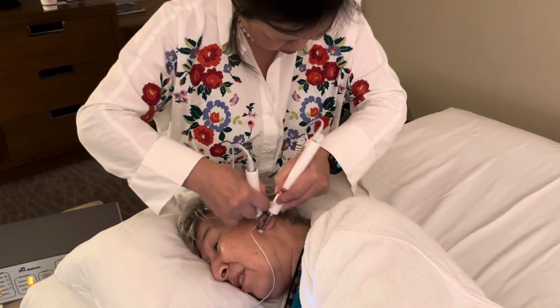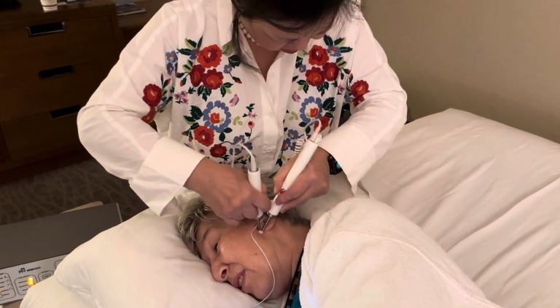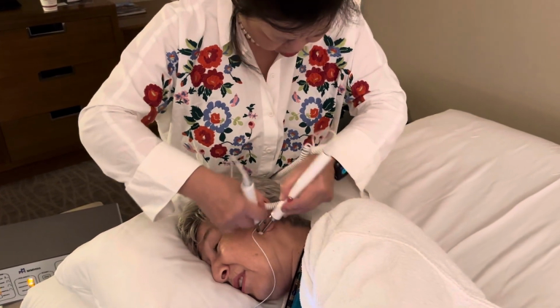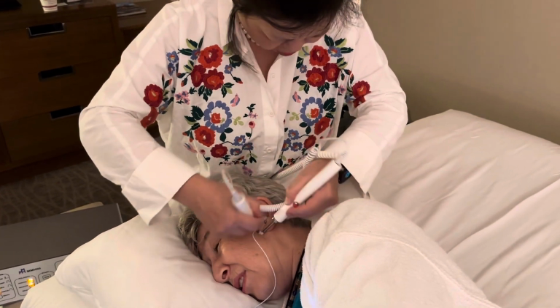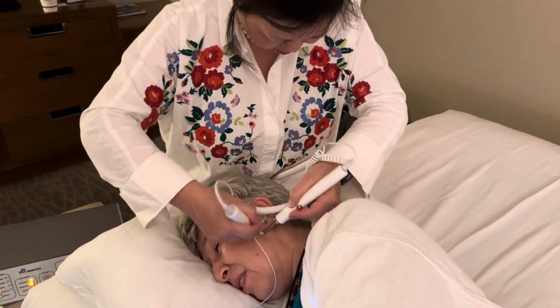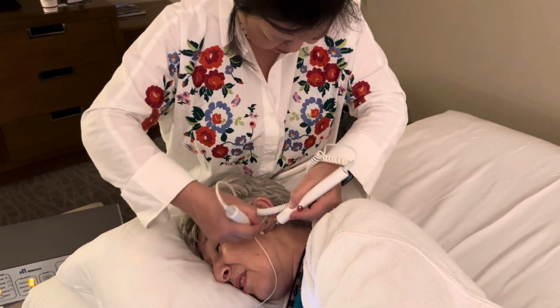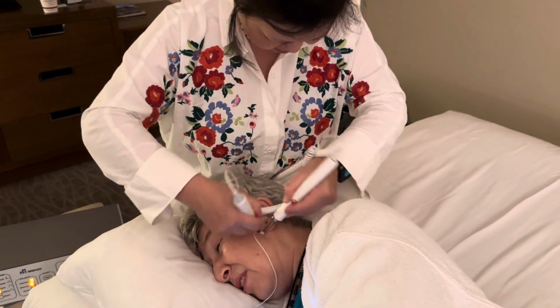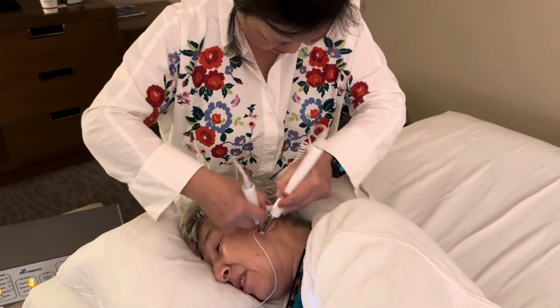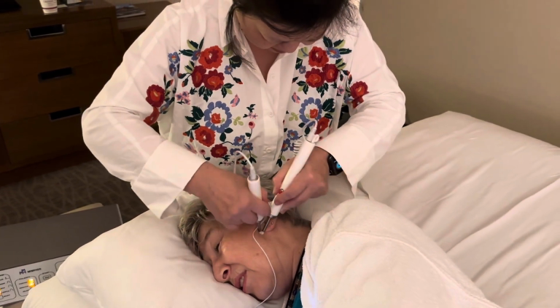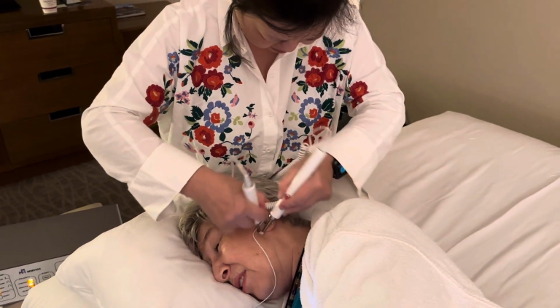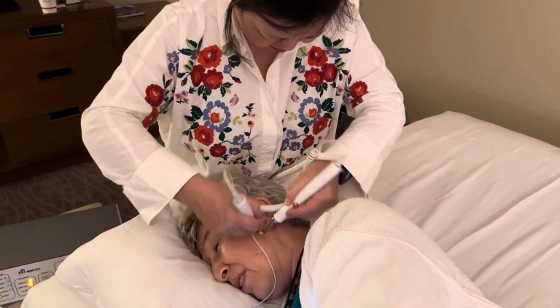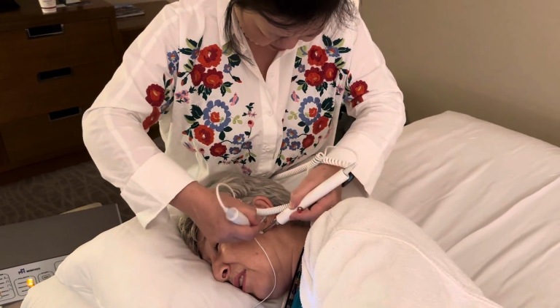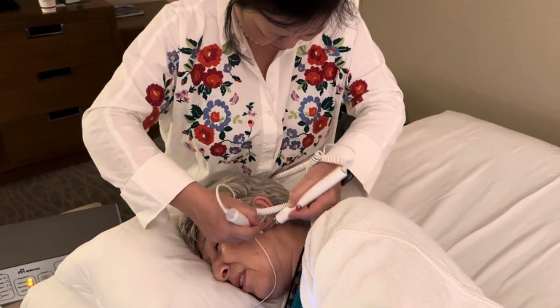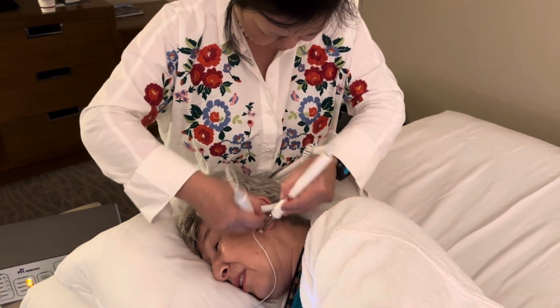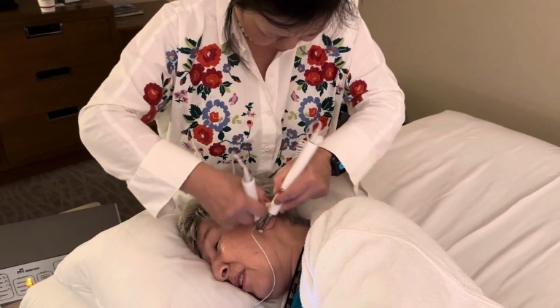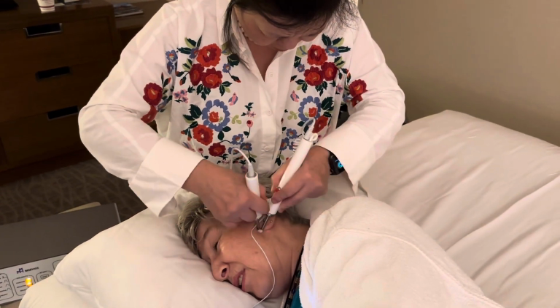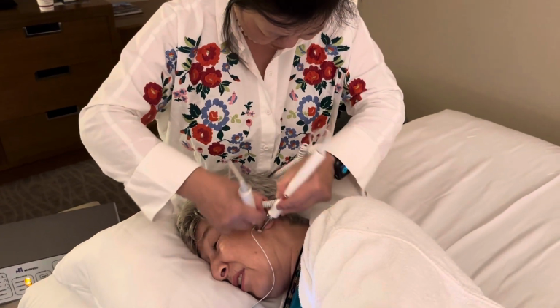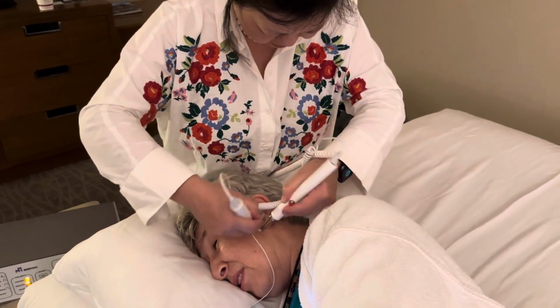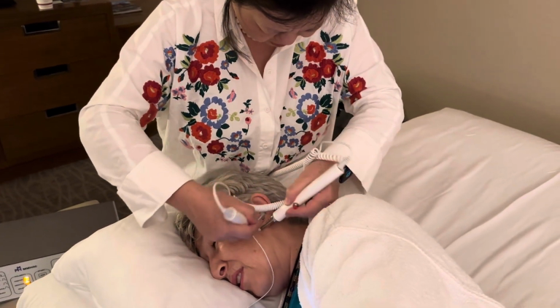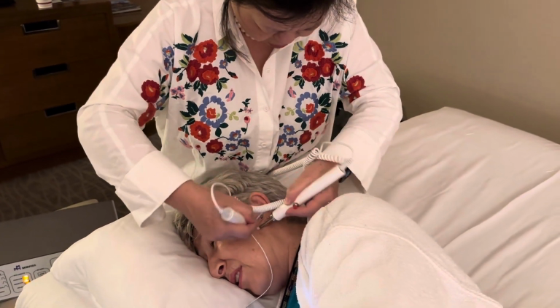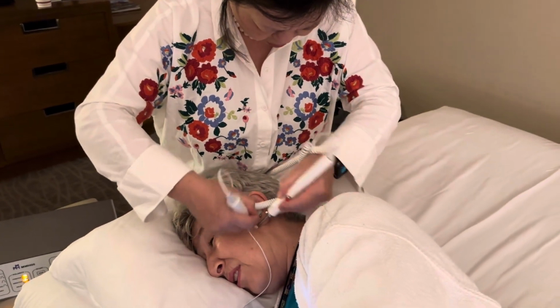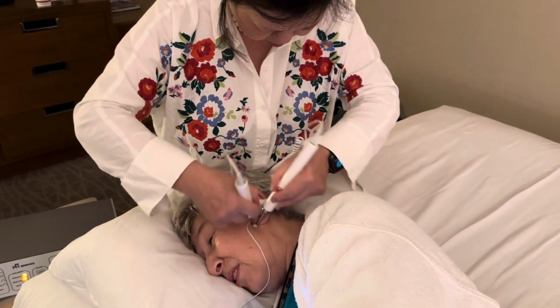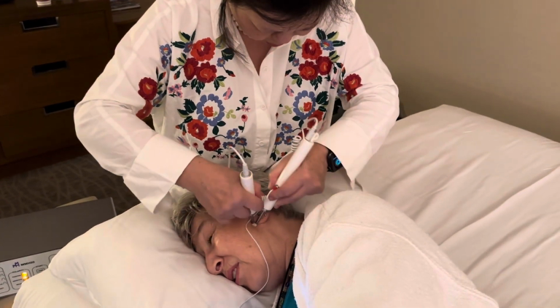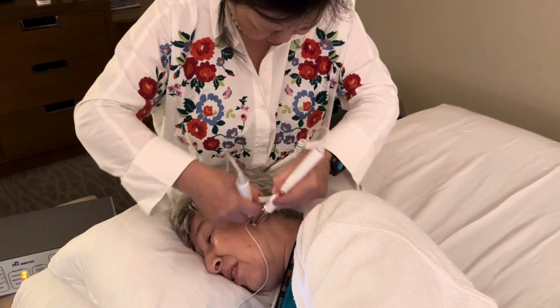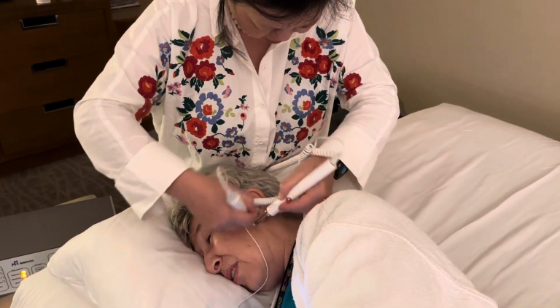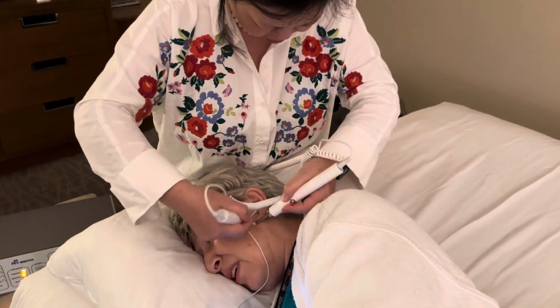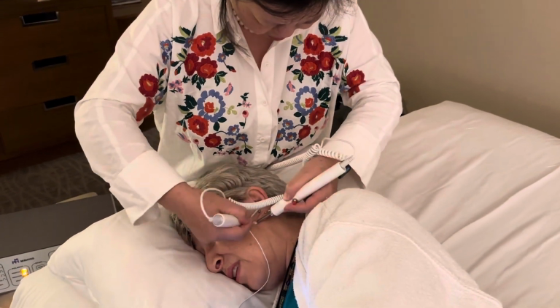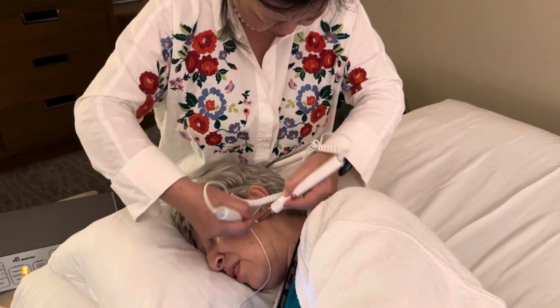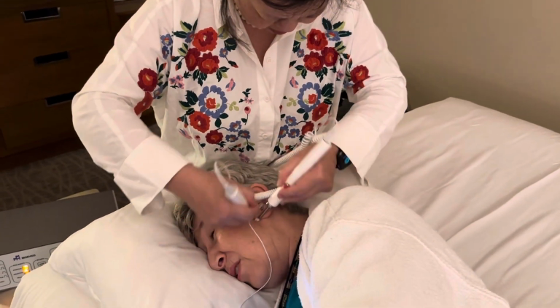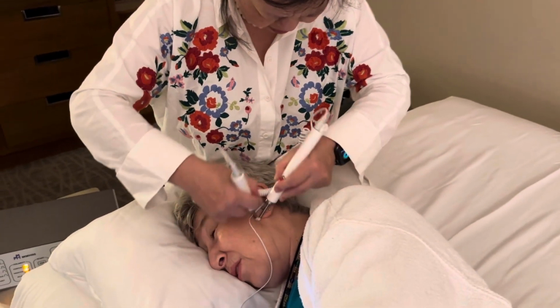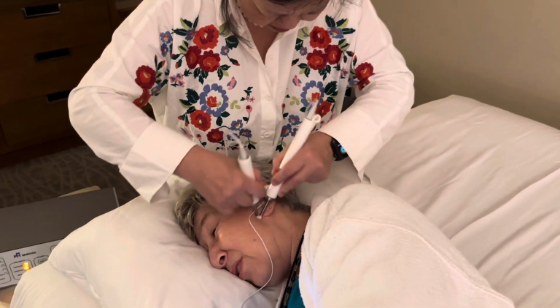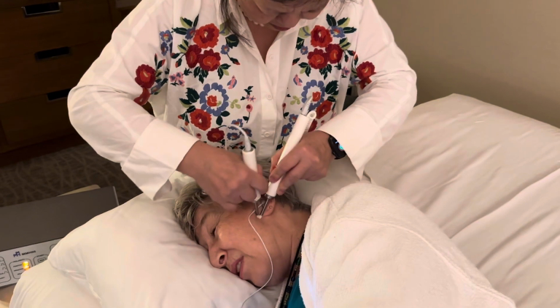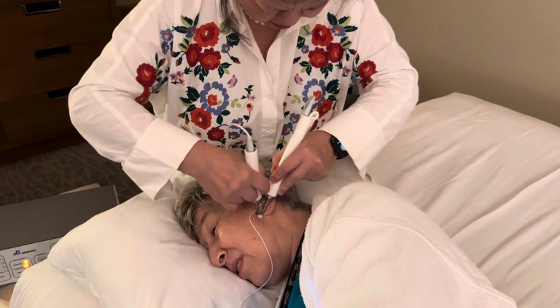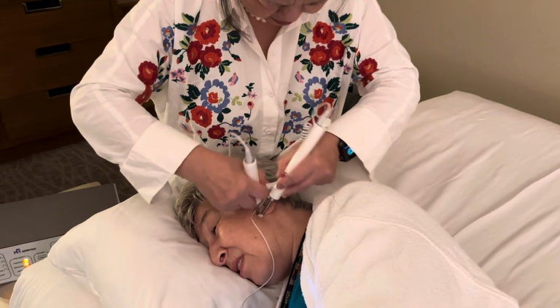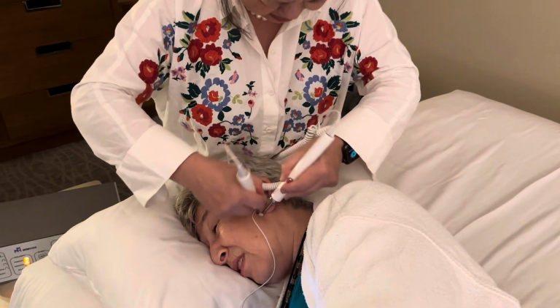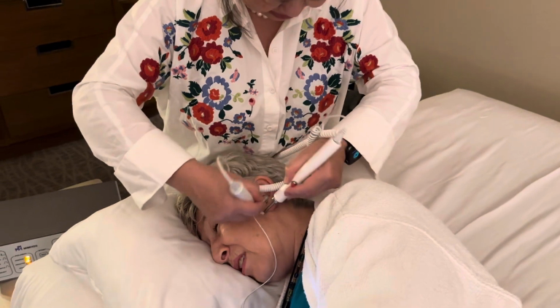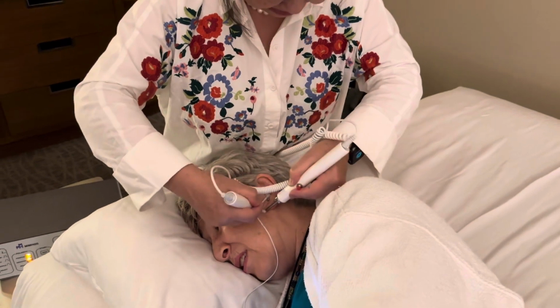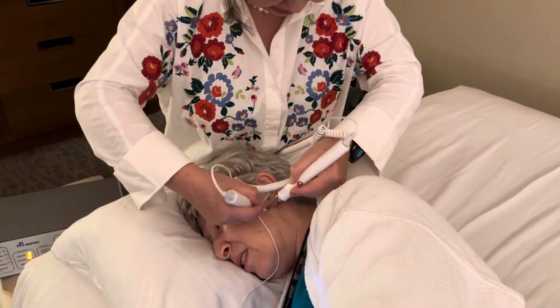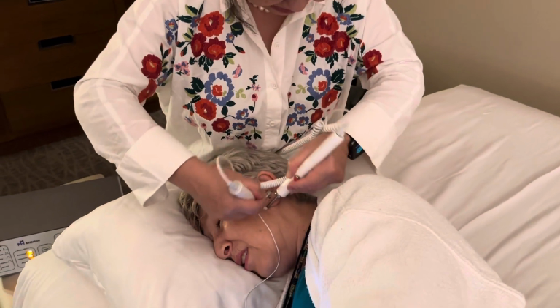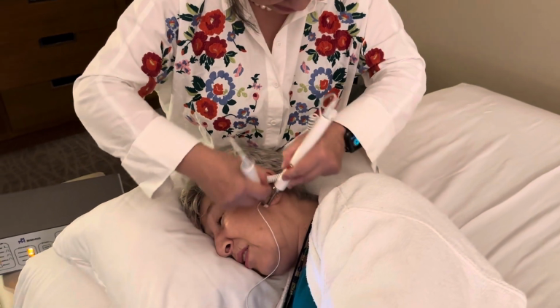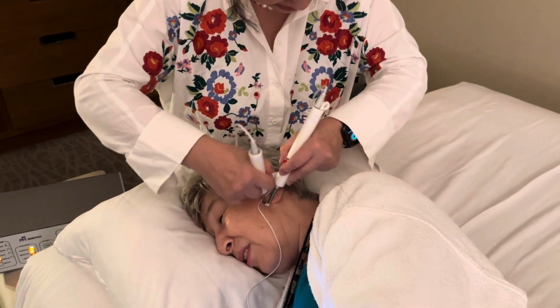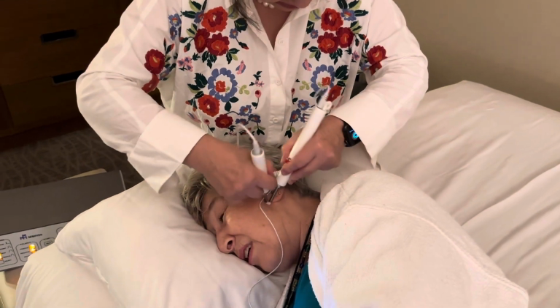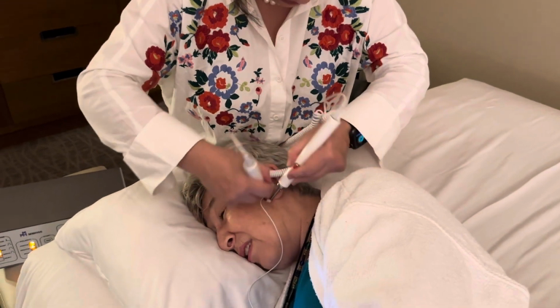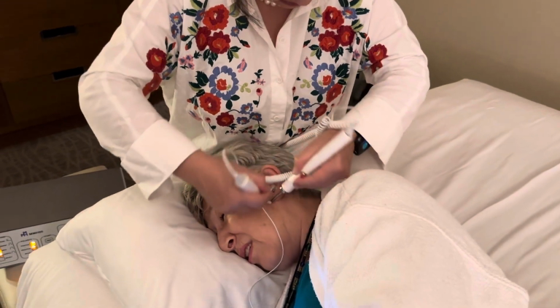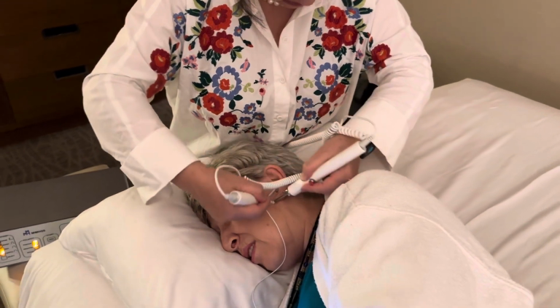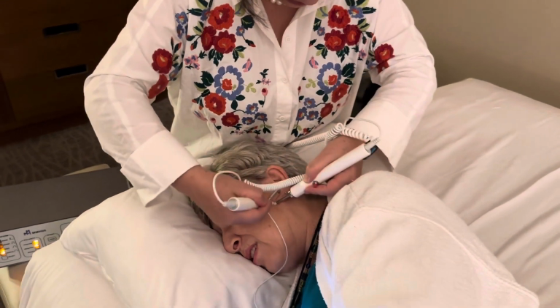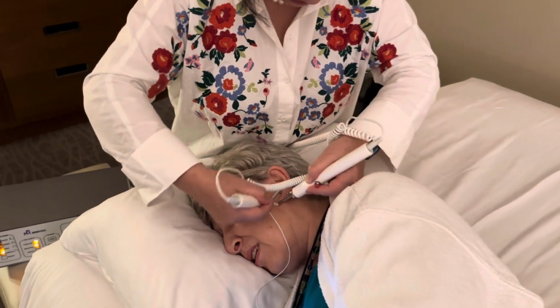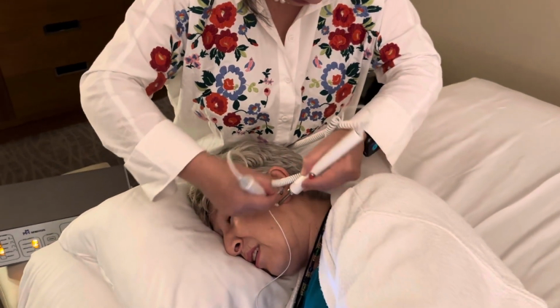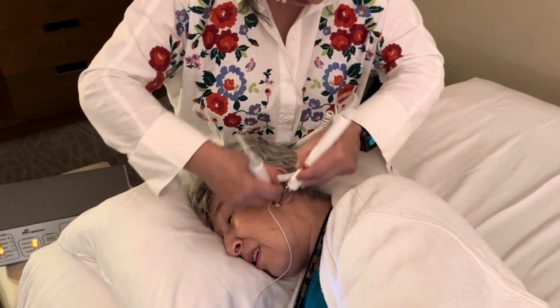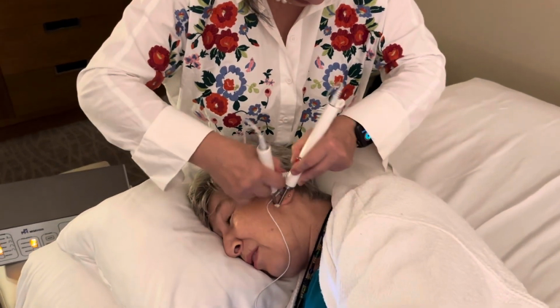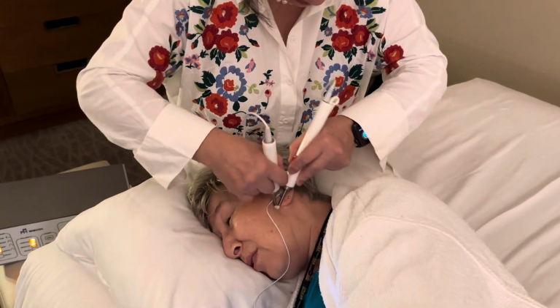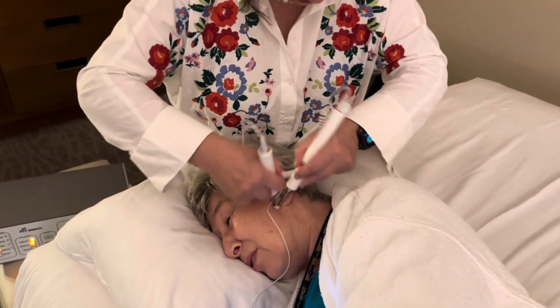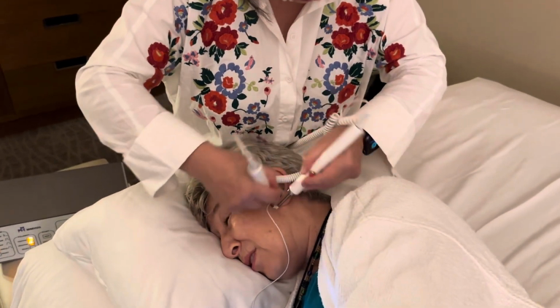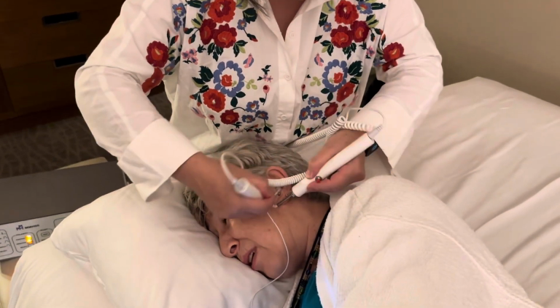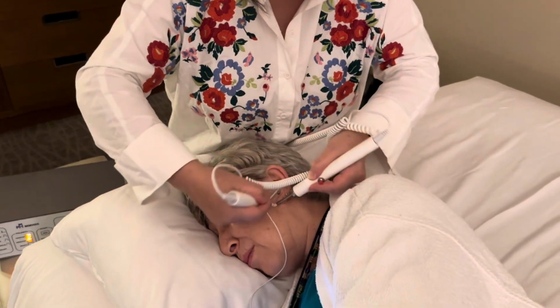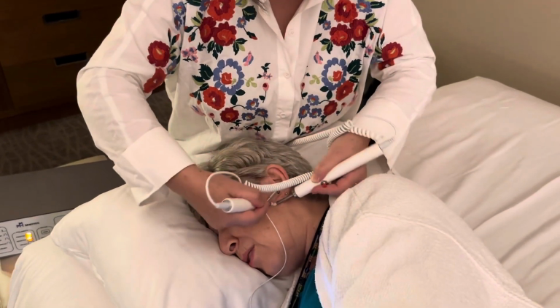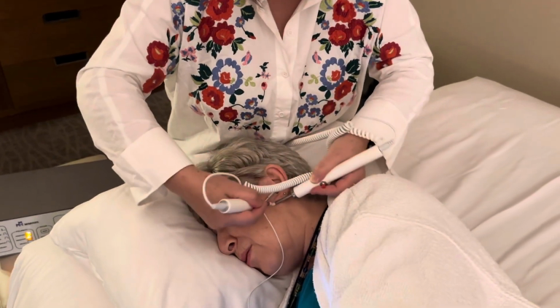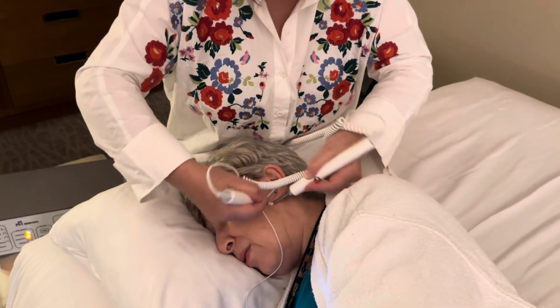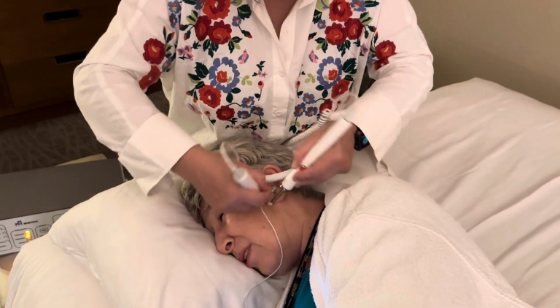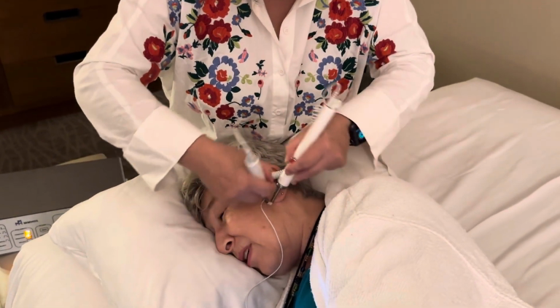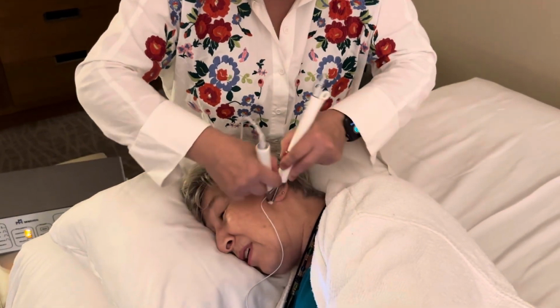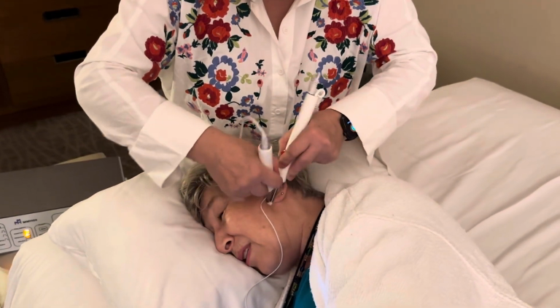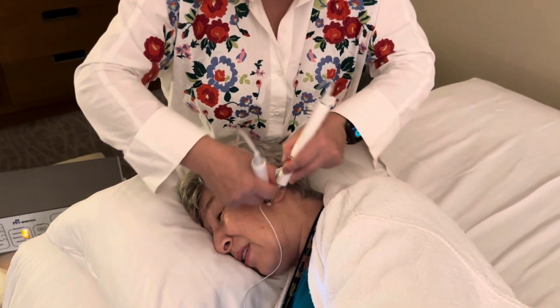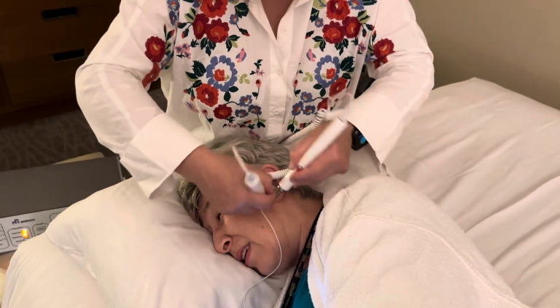You can stop me. If you find it's too much, you can stop me. All right, I will stop you when I get there.